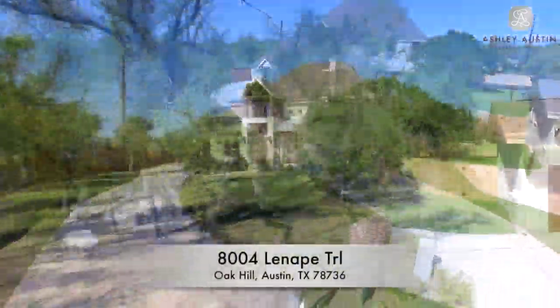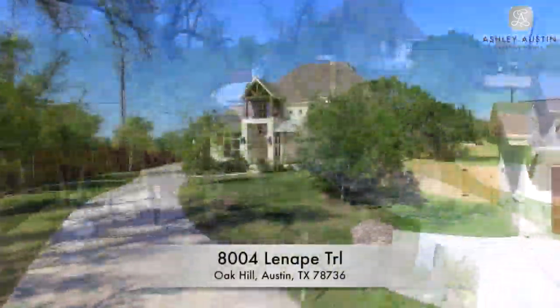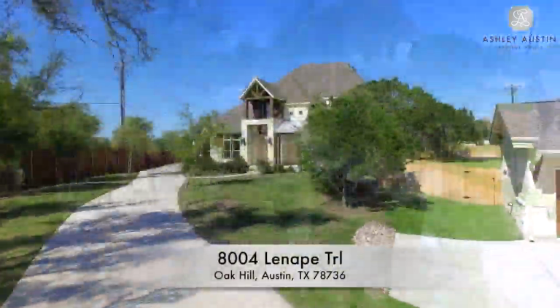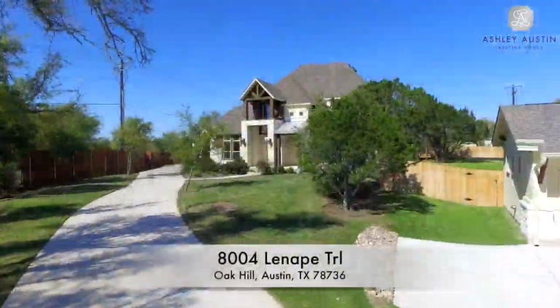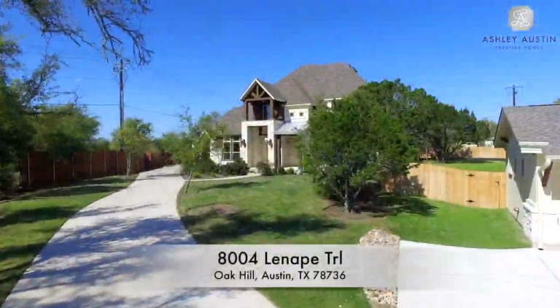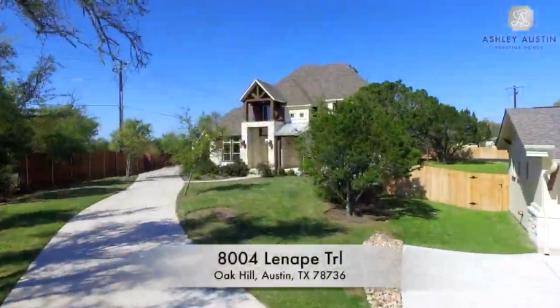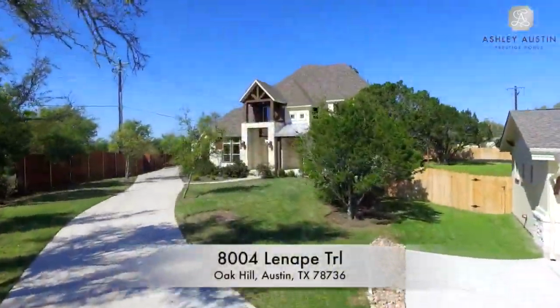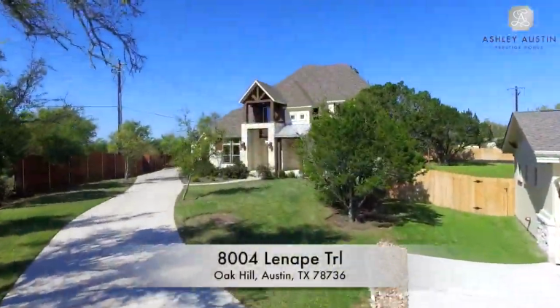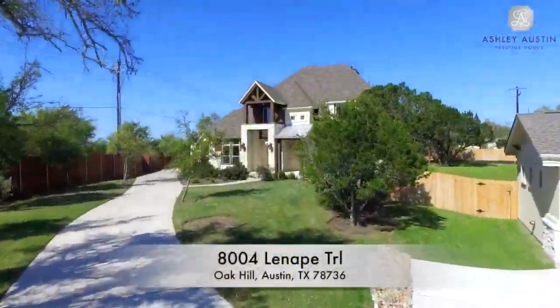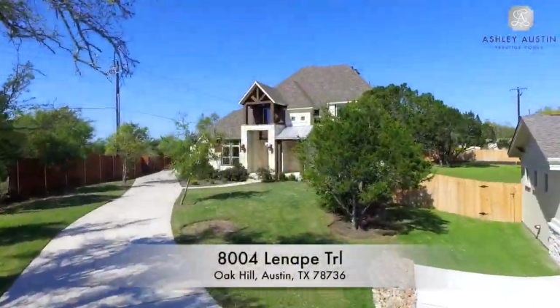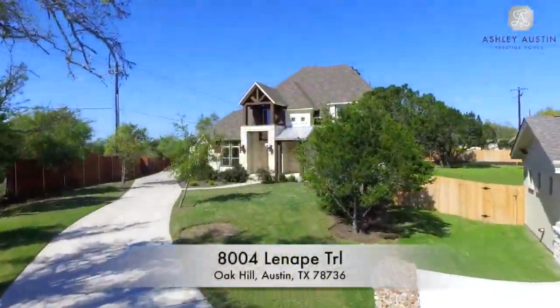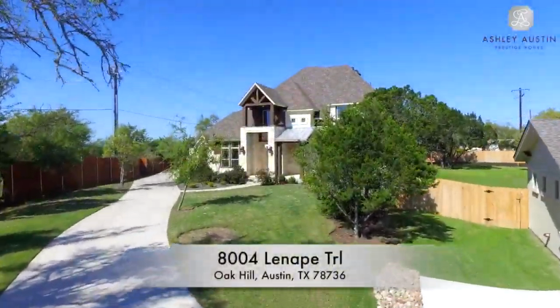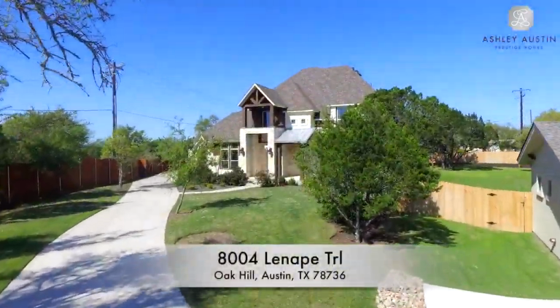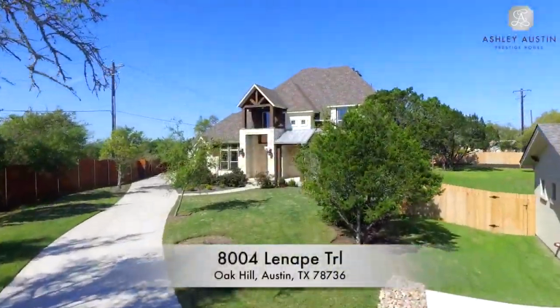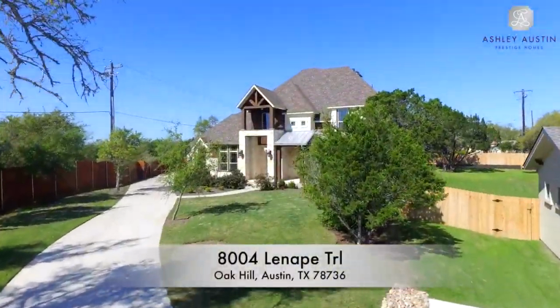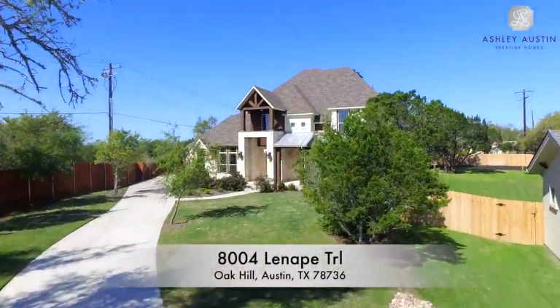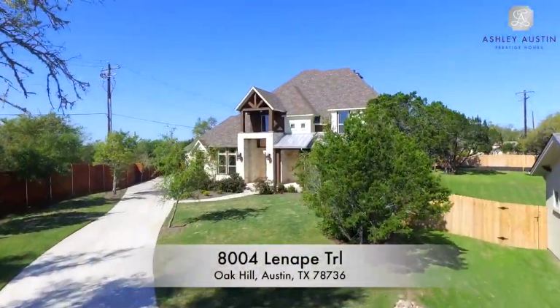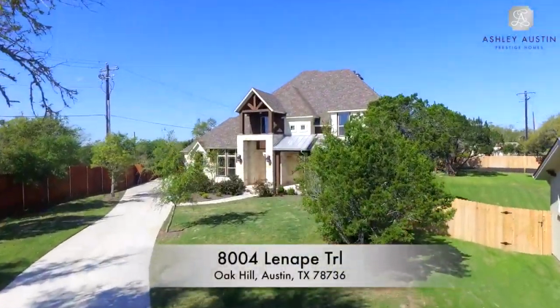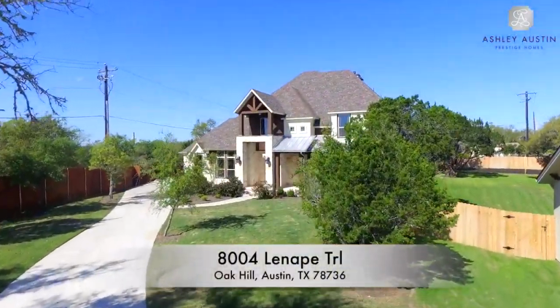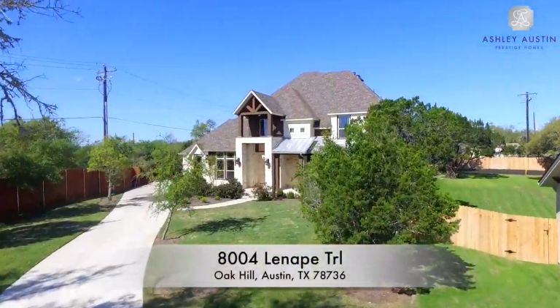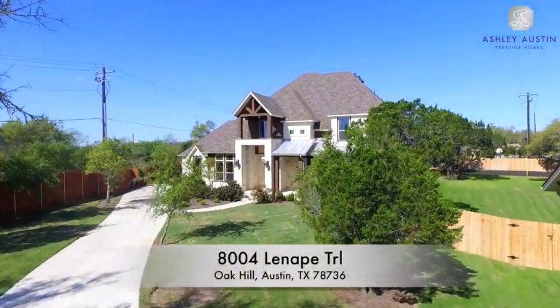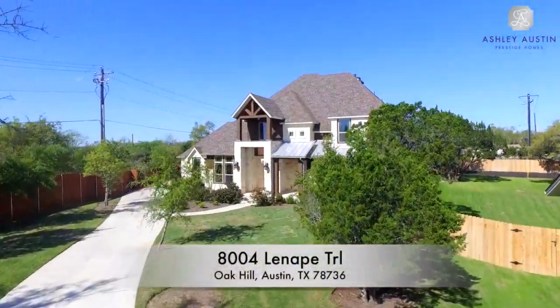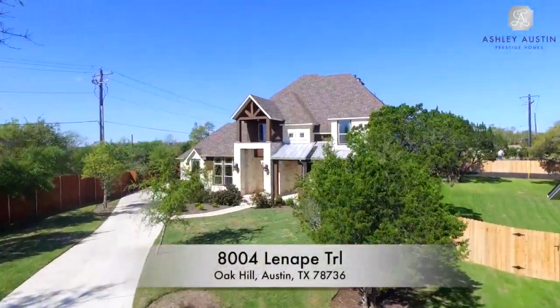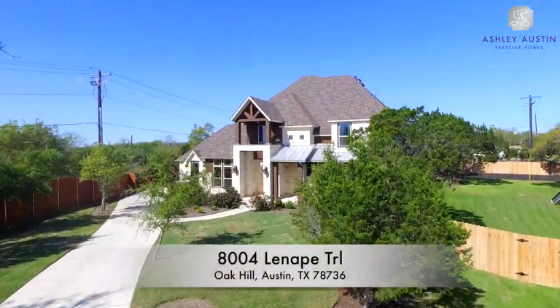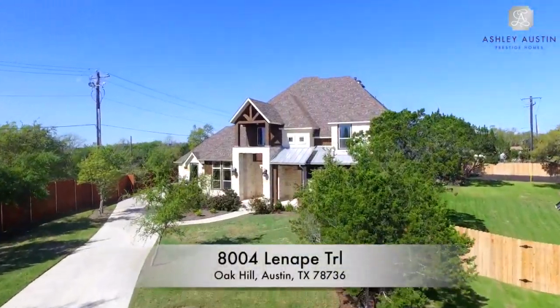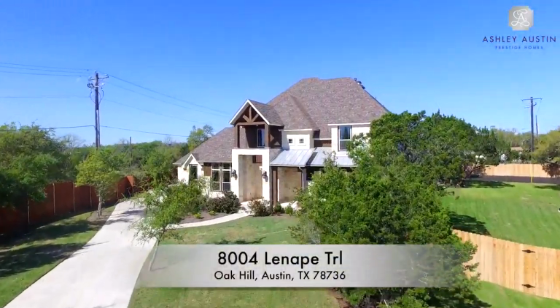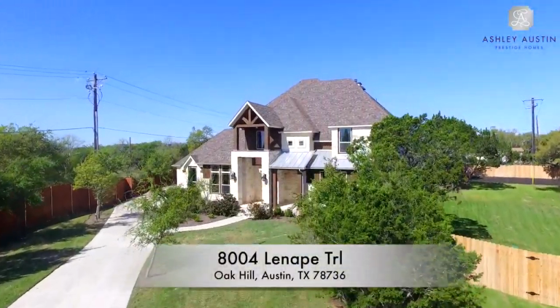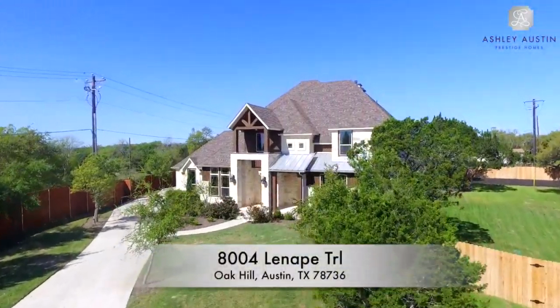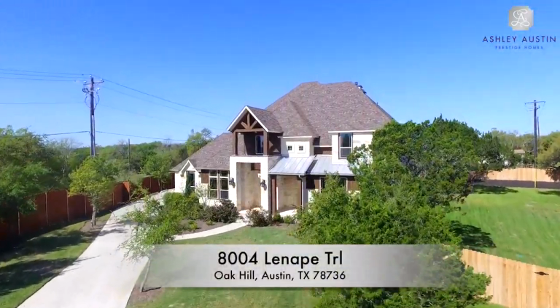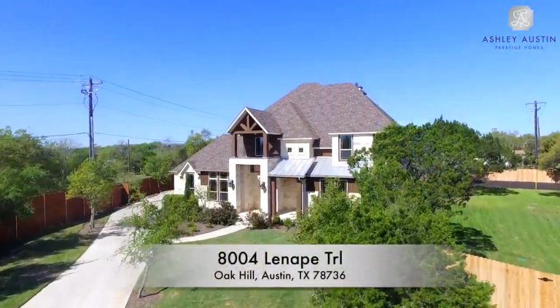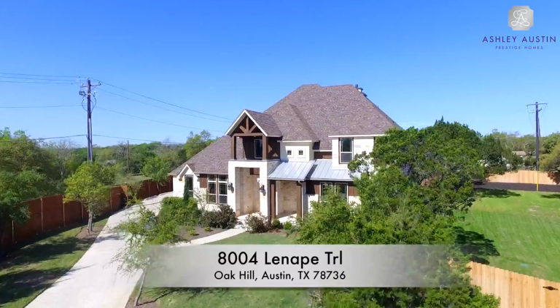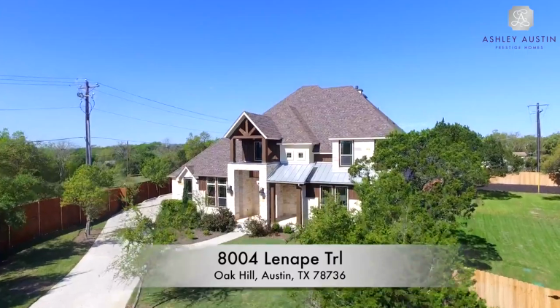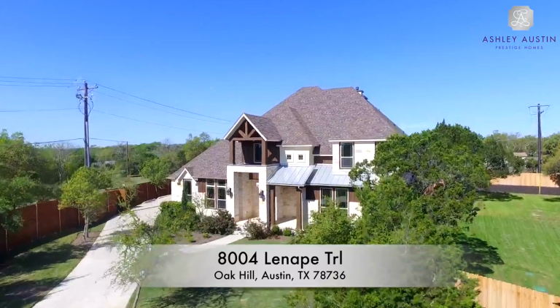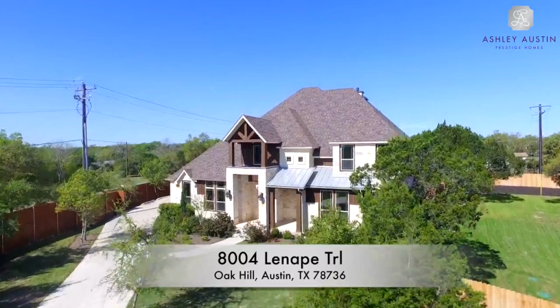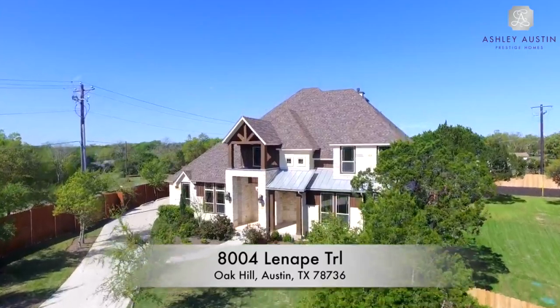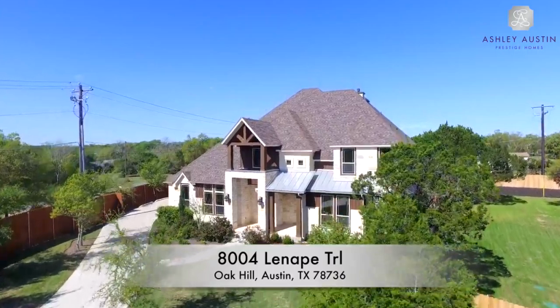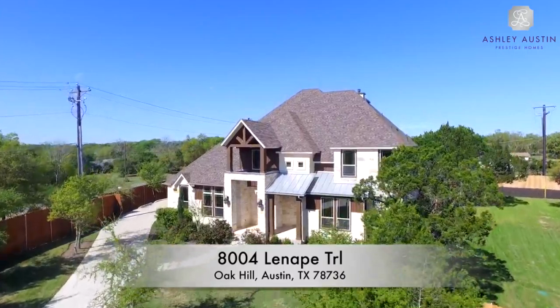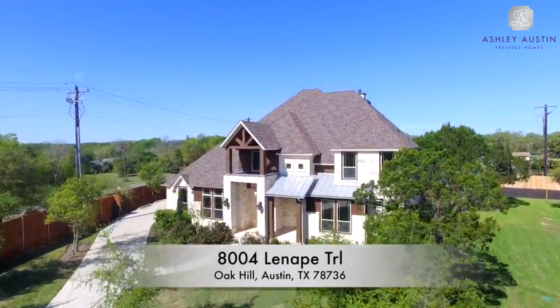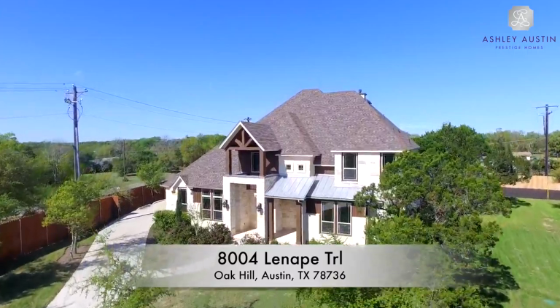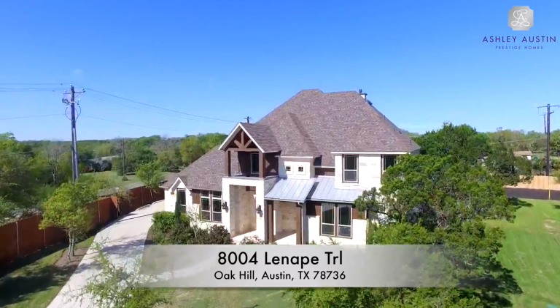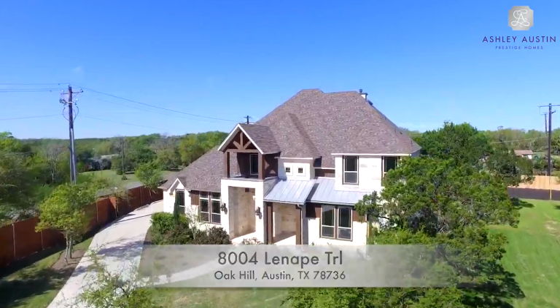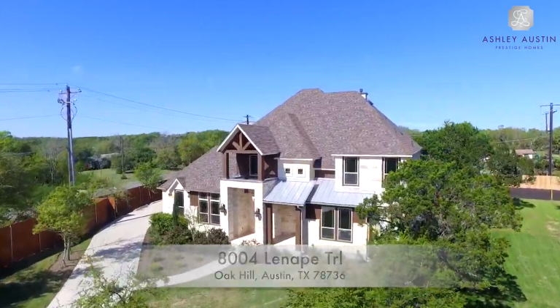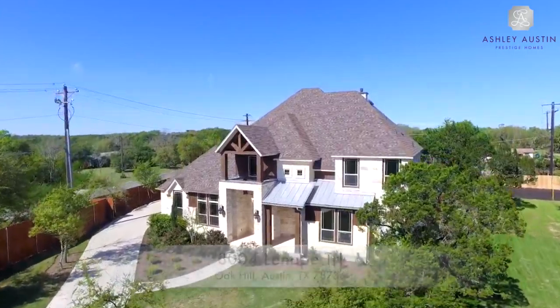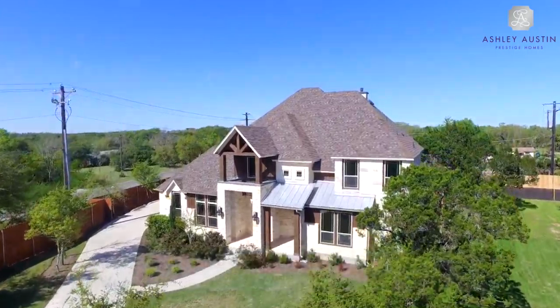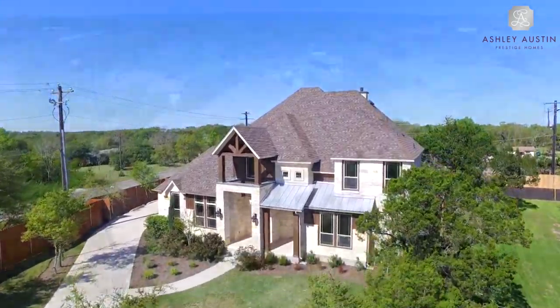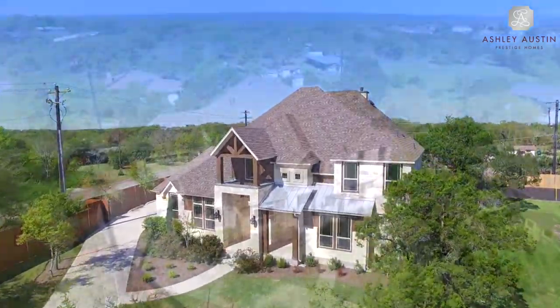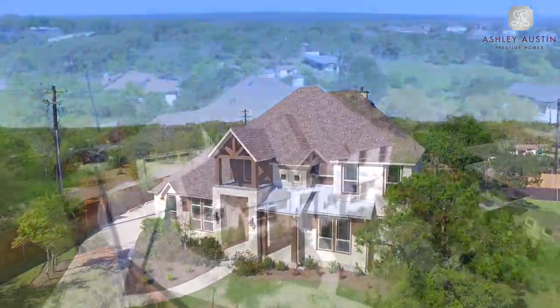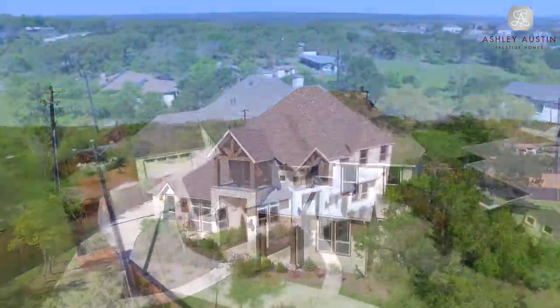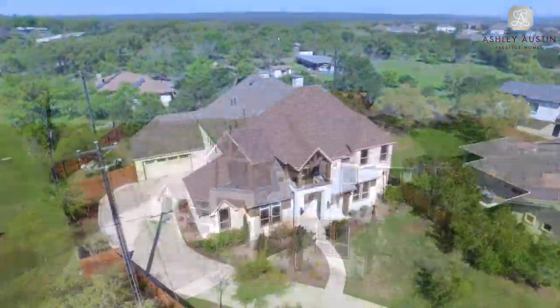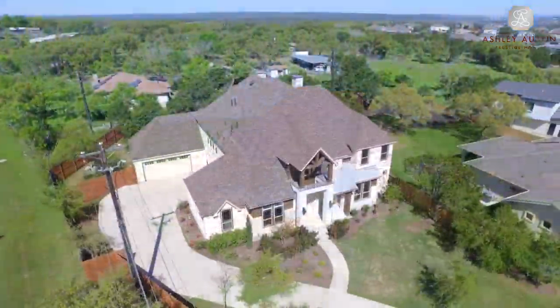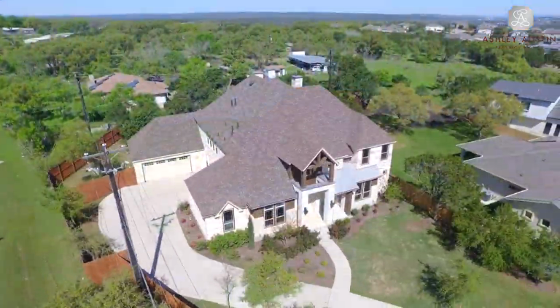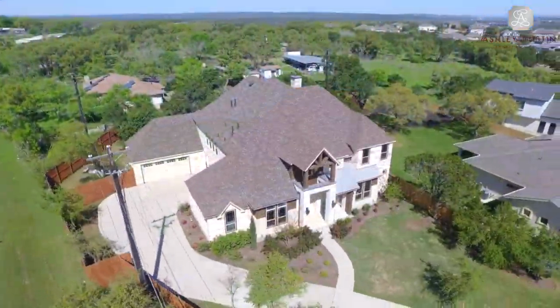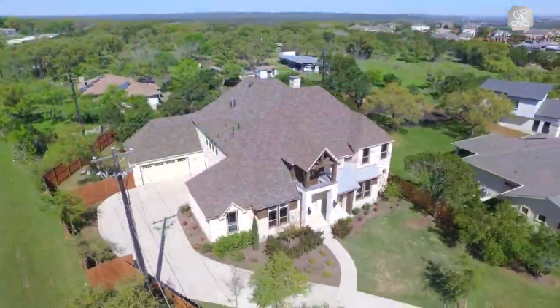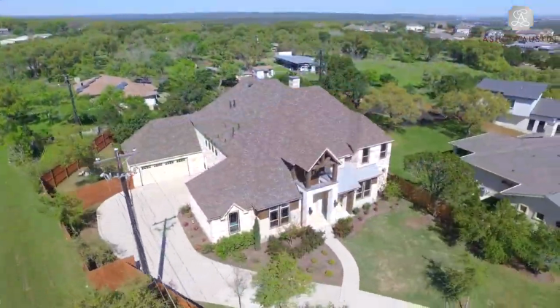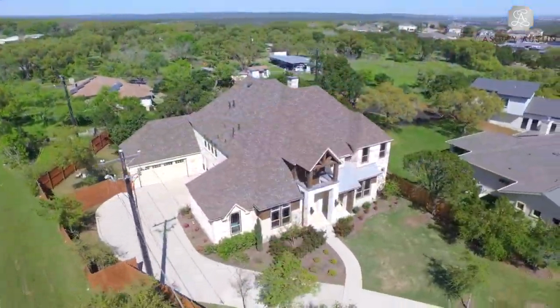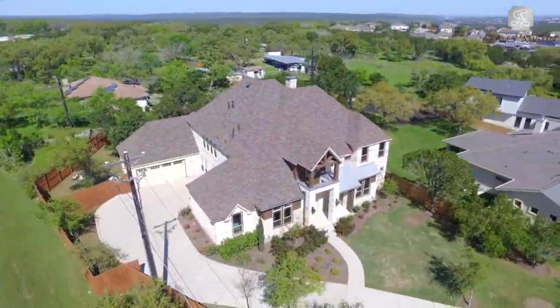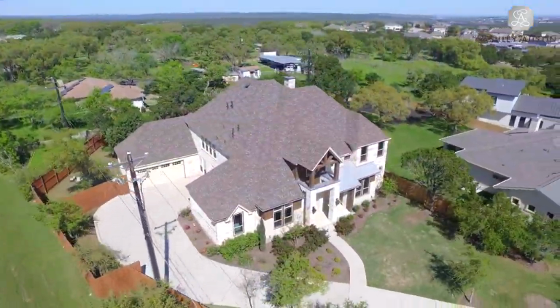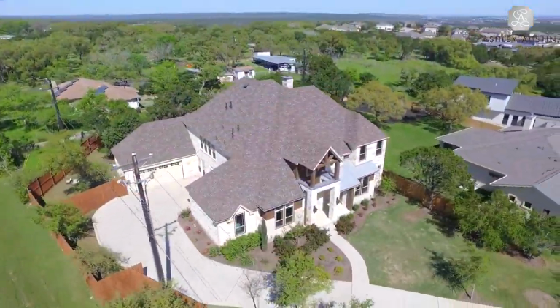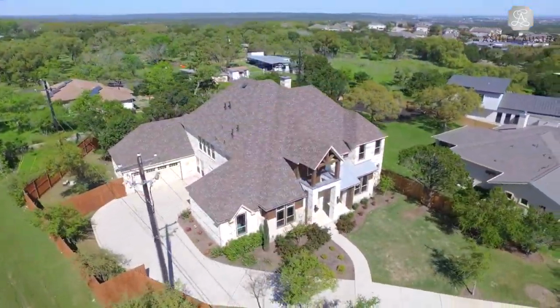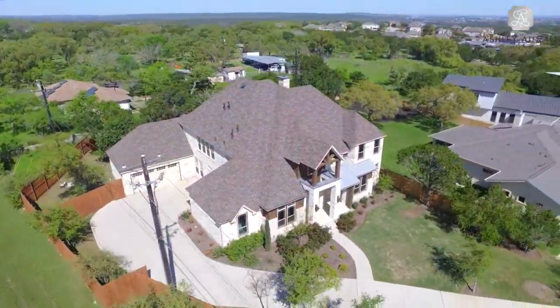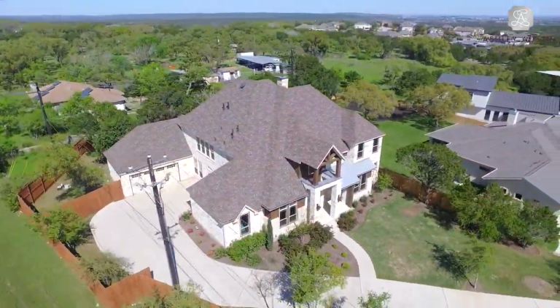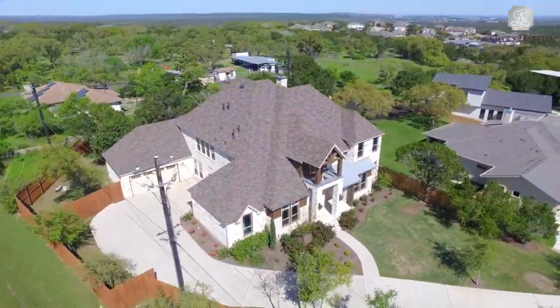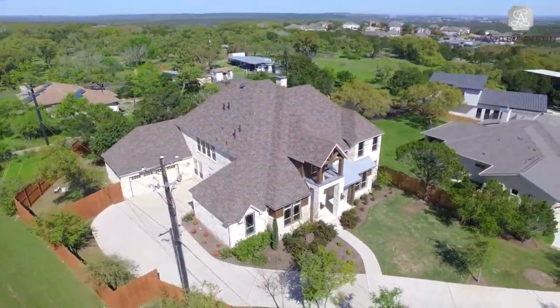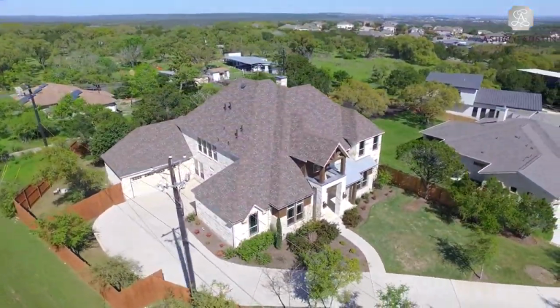8004 Lenape Trail features a native chopped stone and cedar wood facade with a striking two-story entry porch.